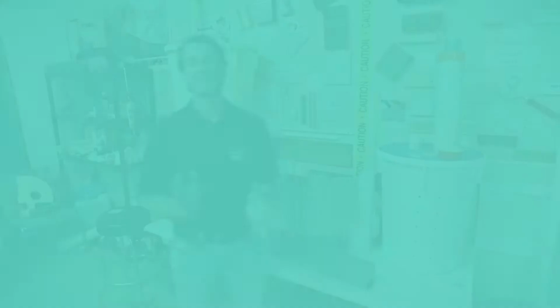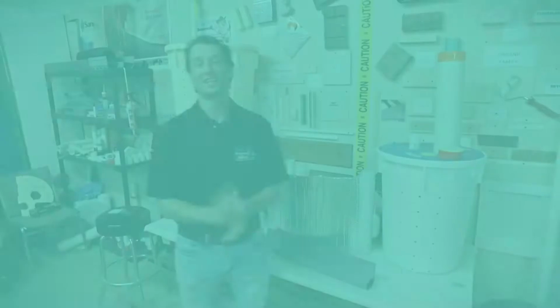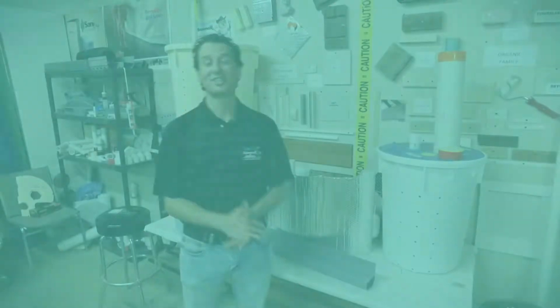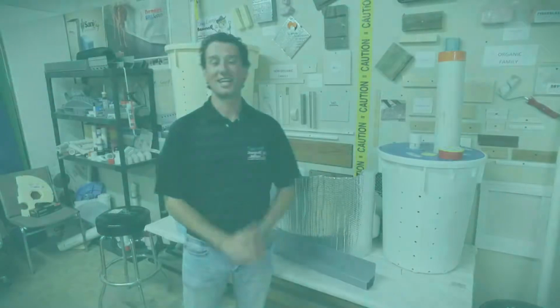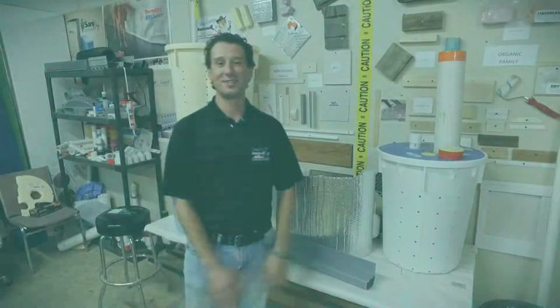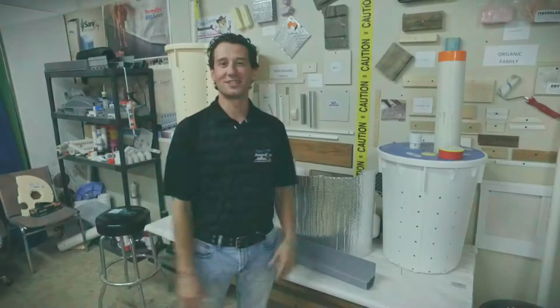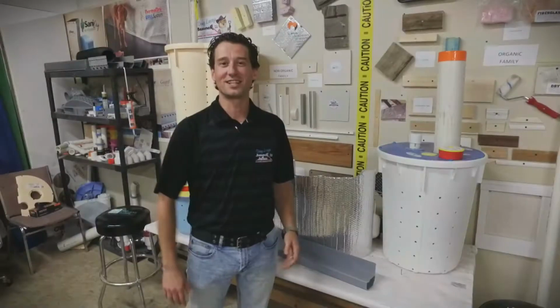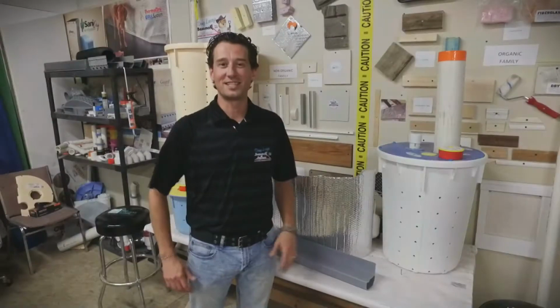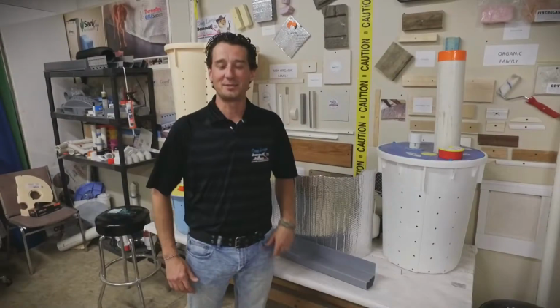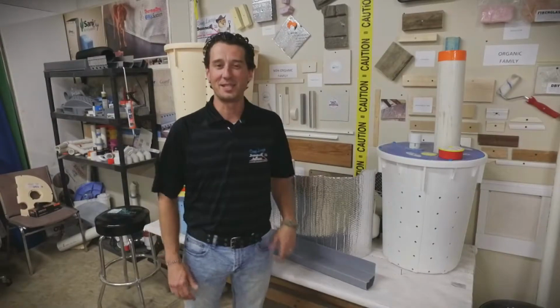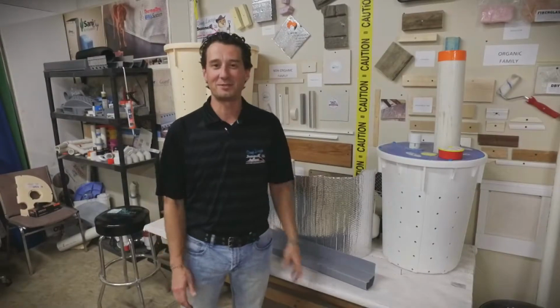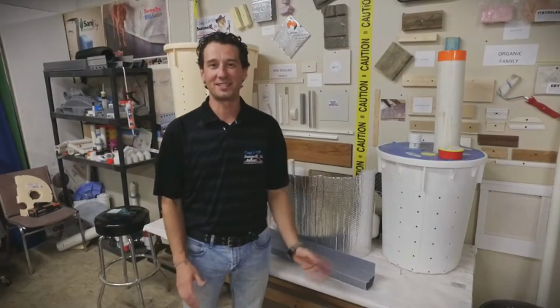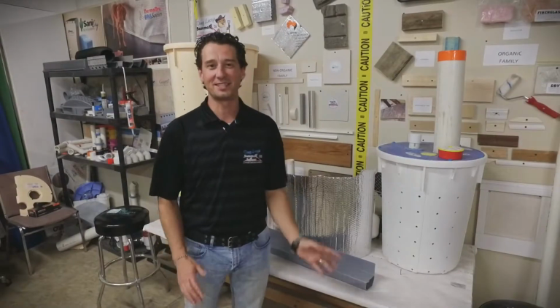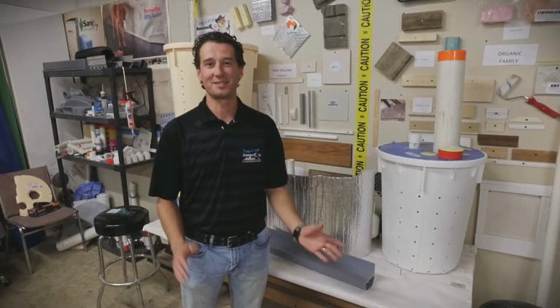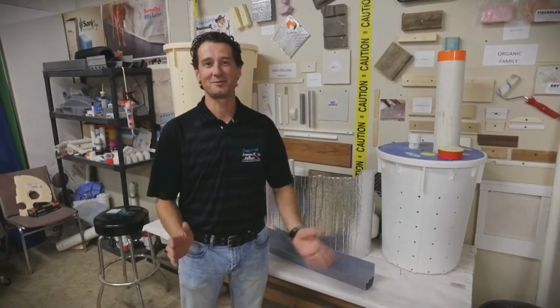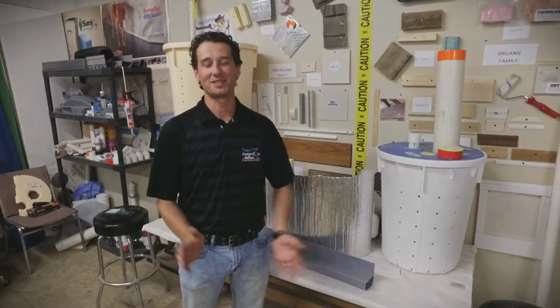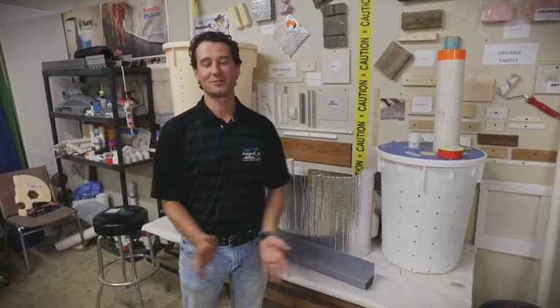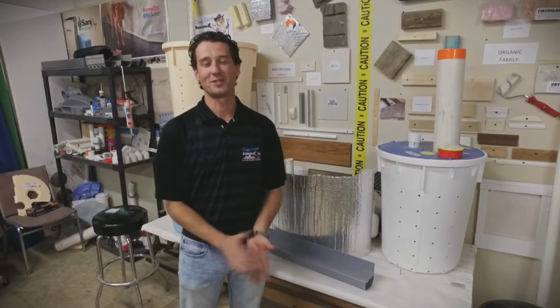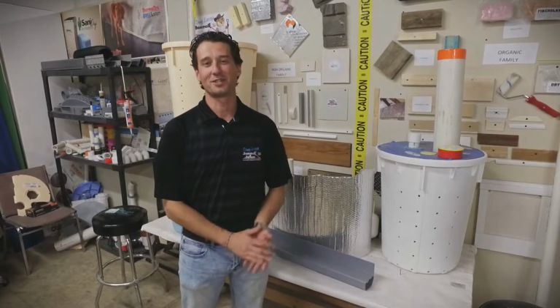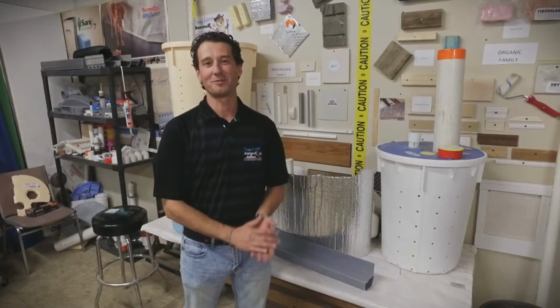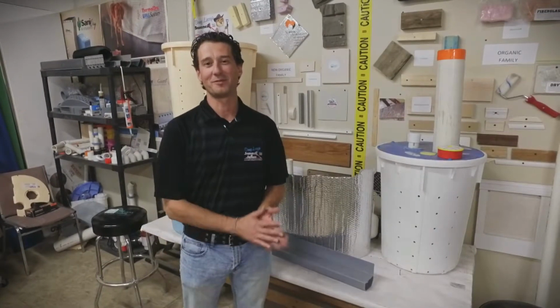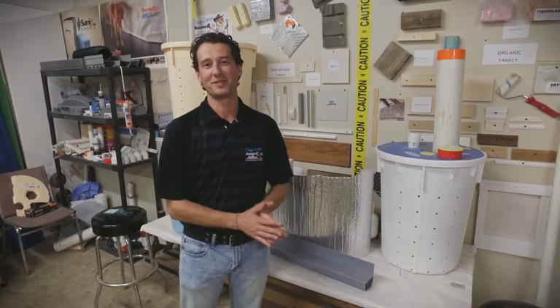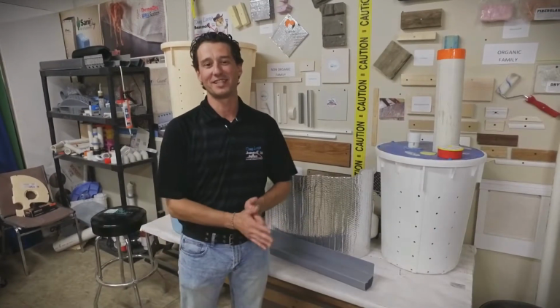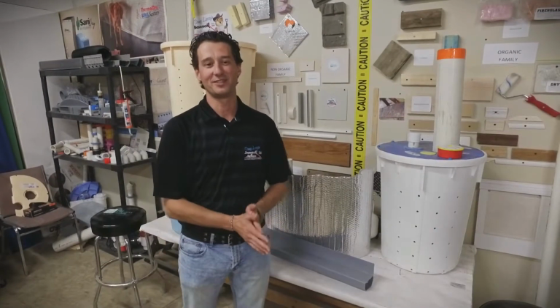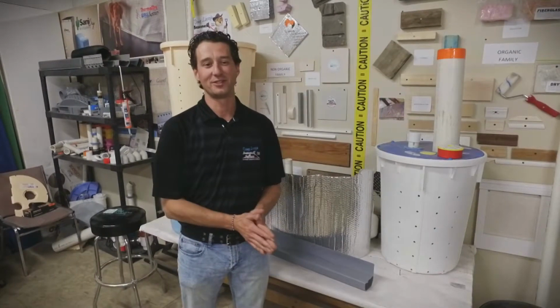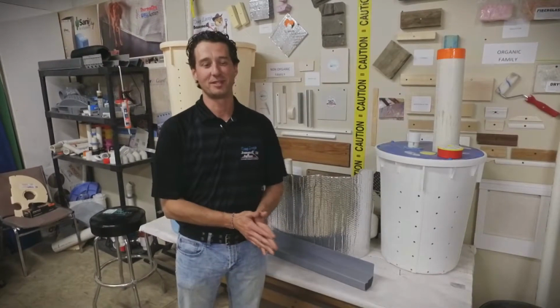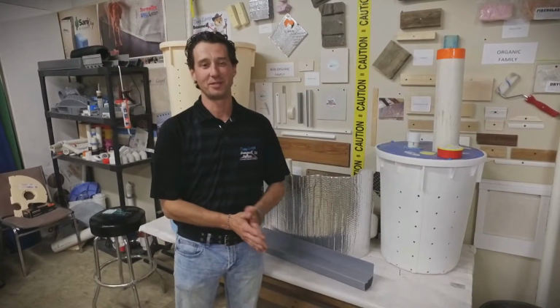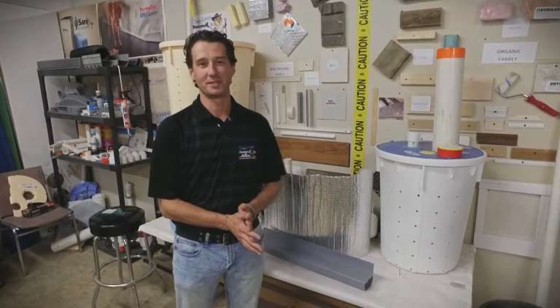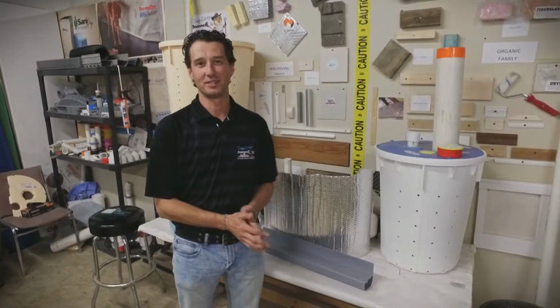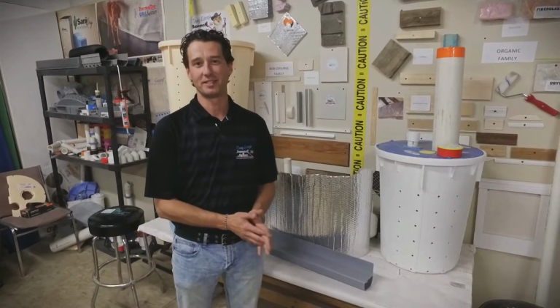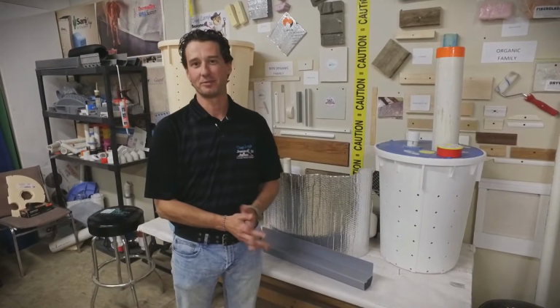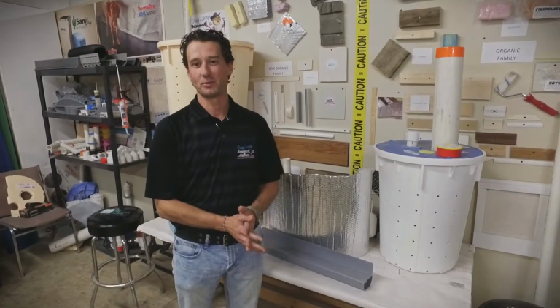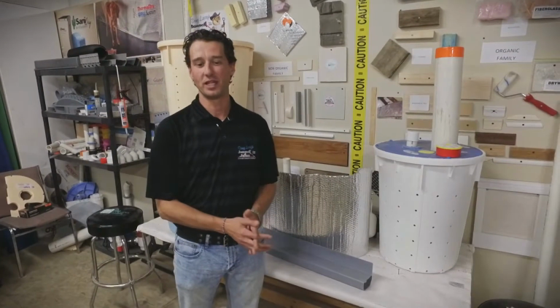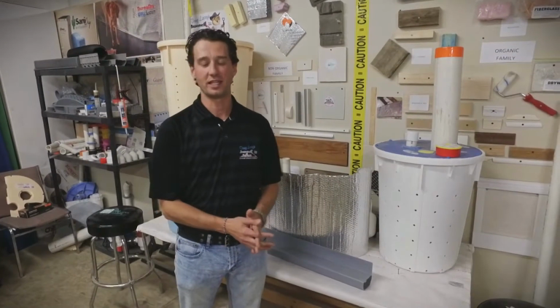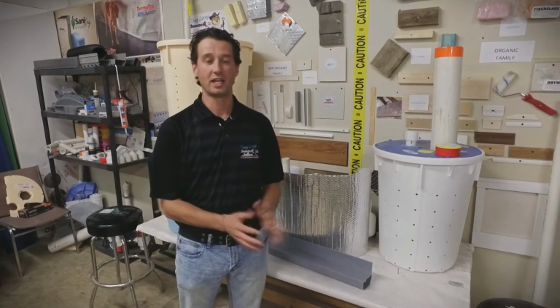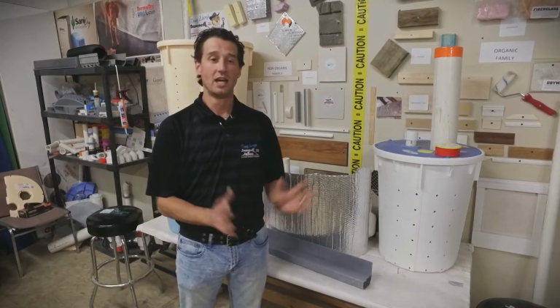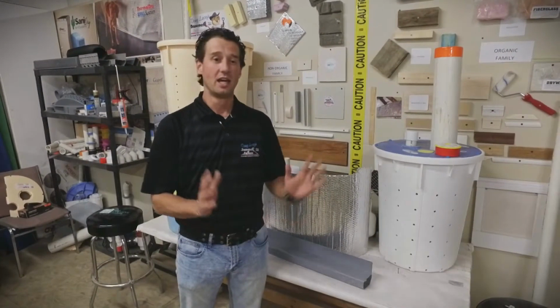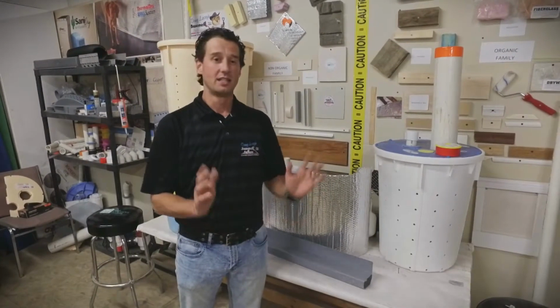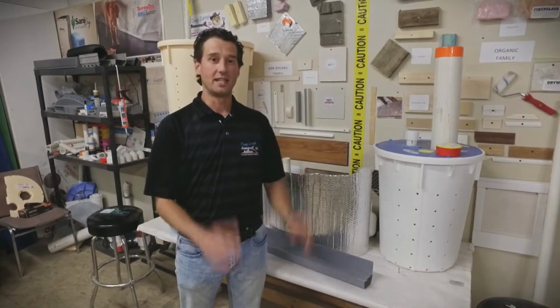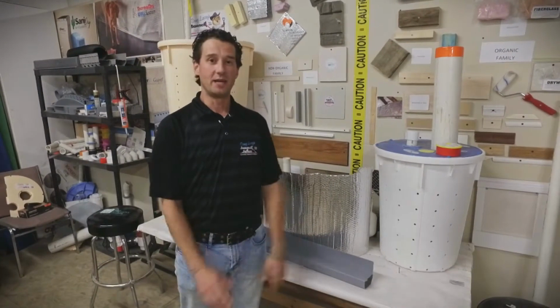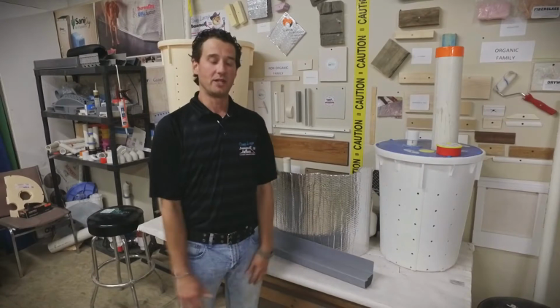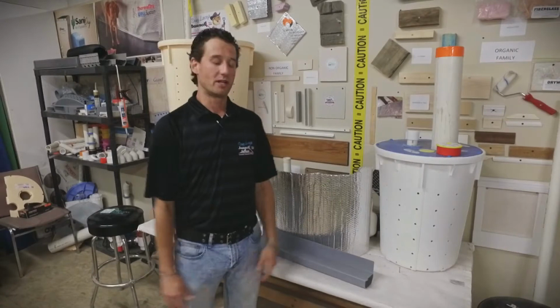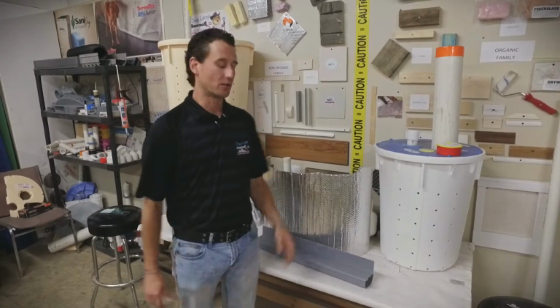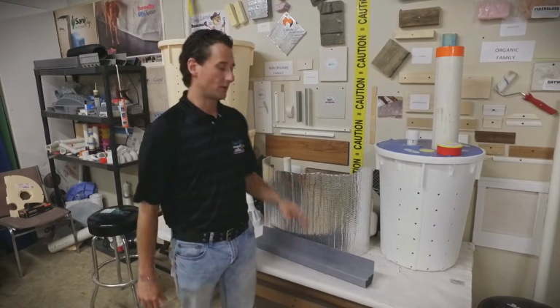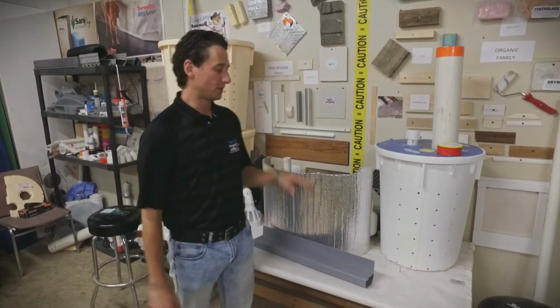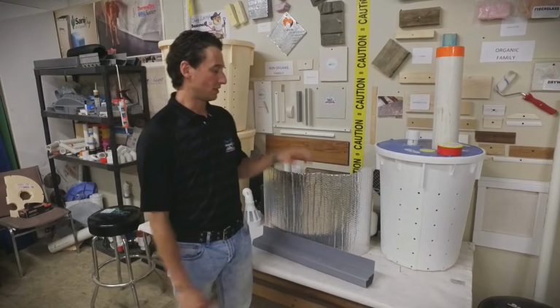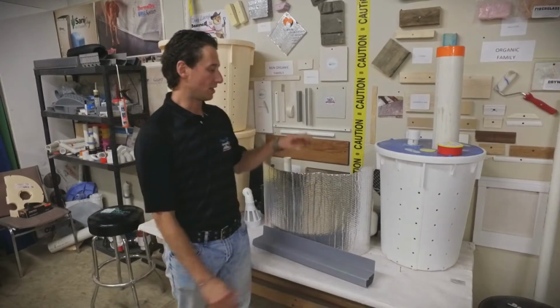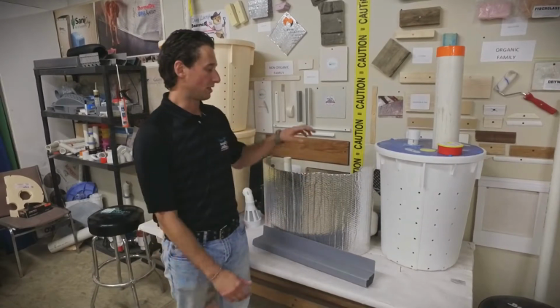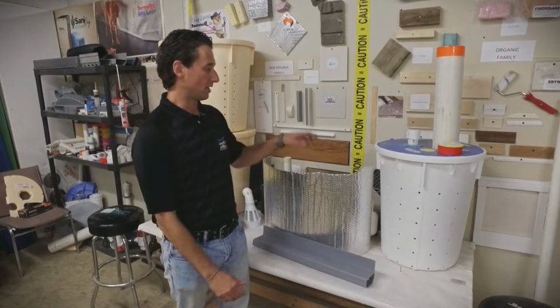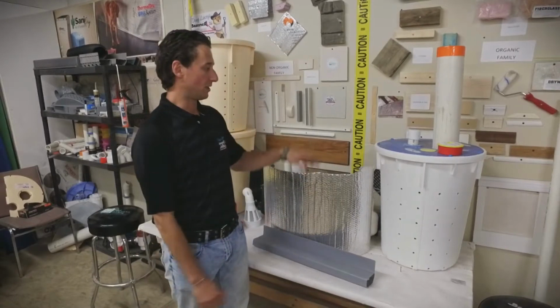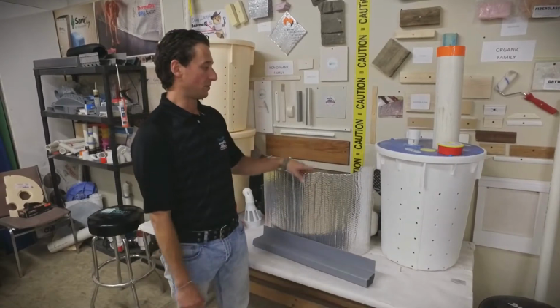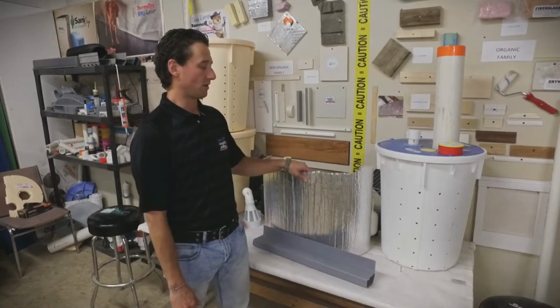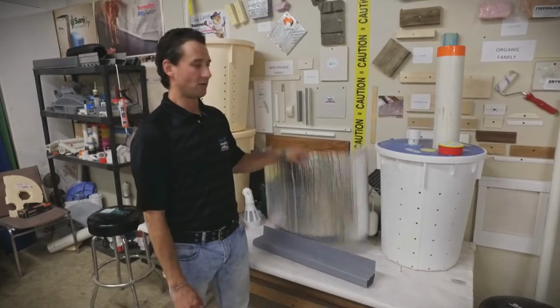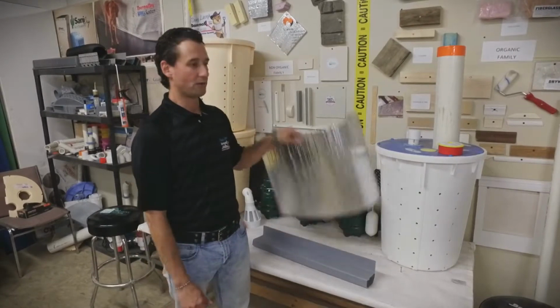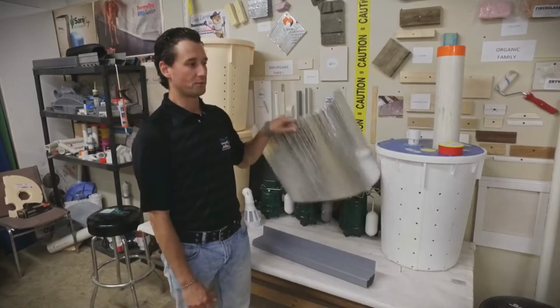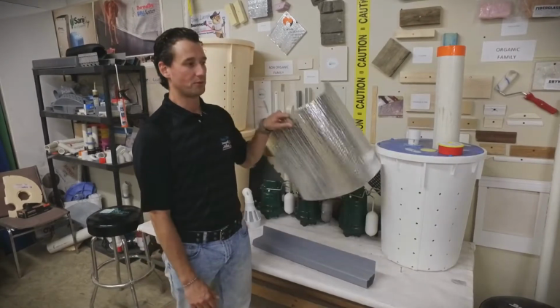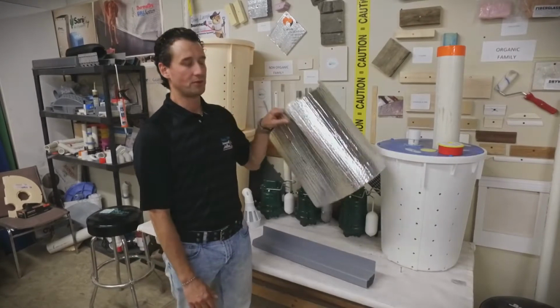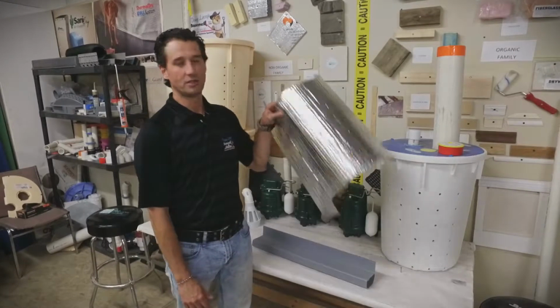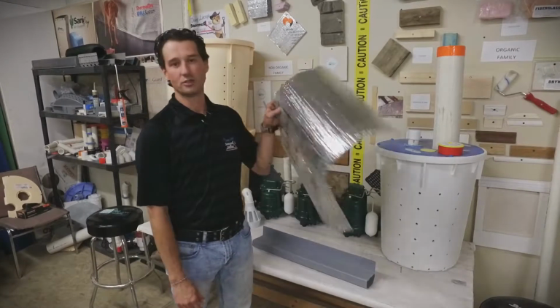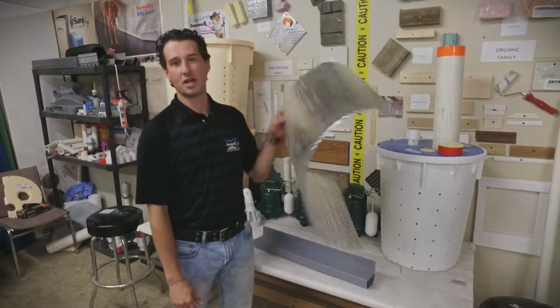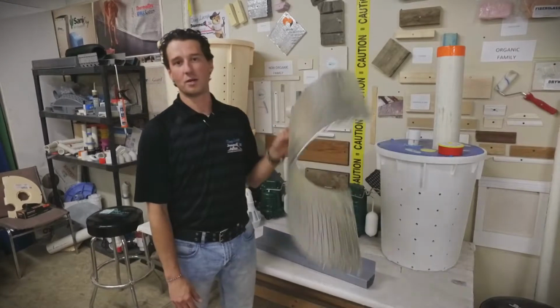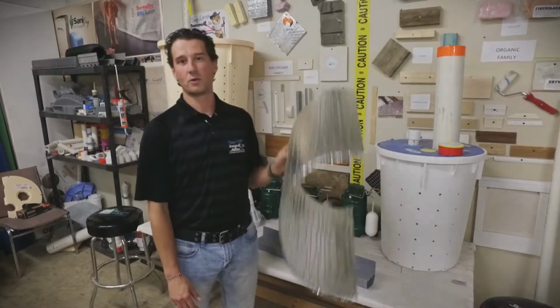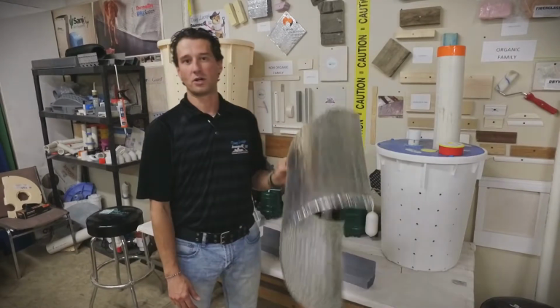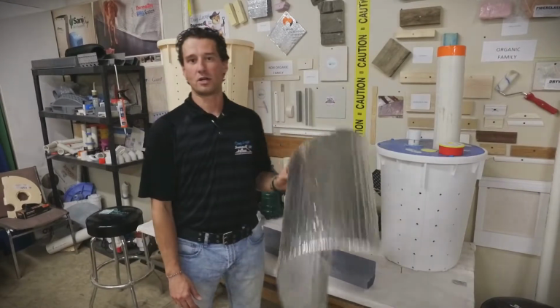Chad here with Douglasie's Basement Systems. Welcome everybody to the Basement E-Tip of the Week. Today we are going to talk about thermal drywall.